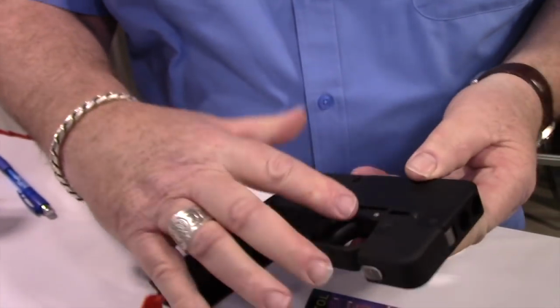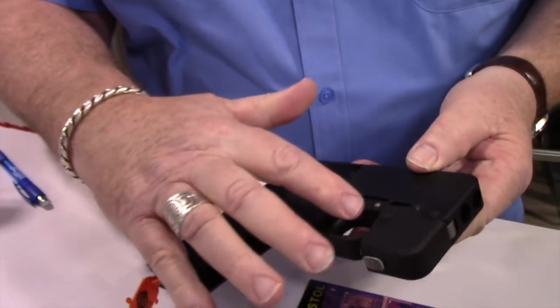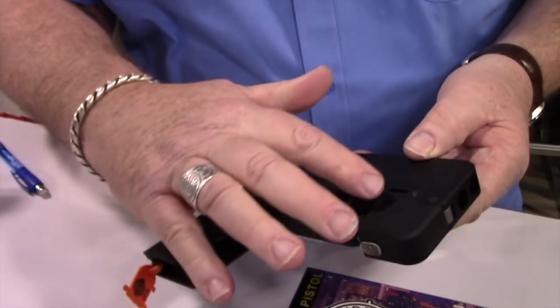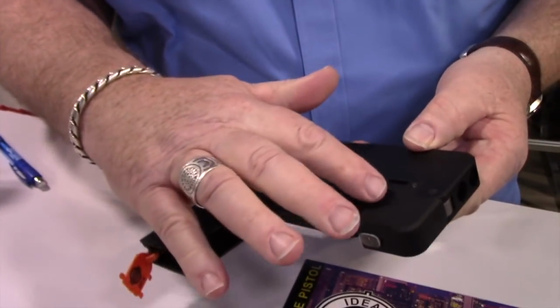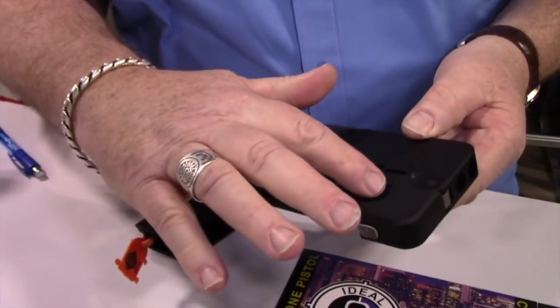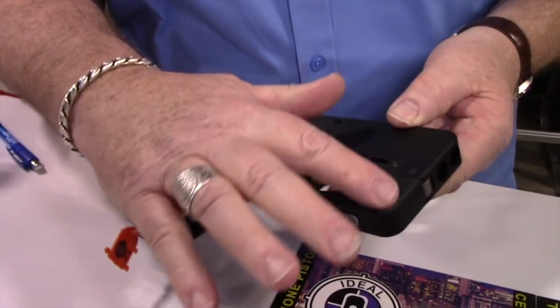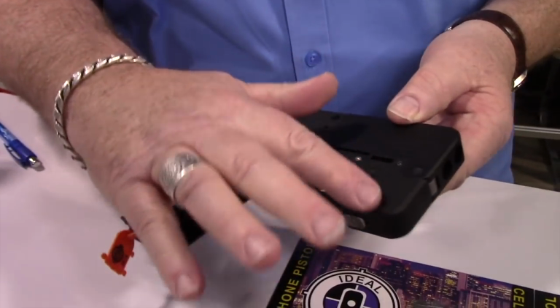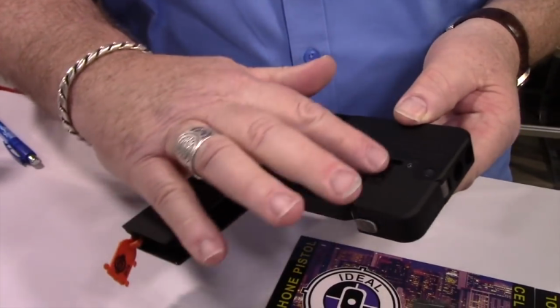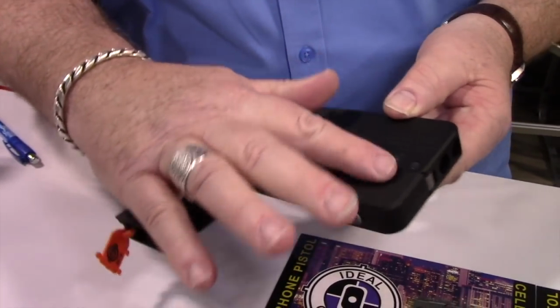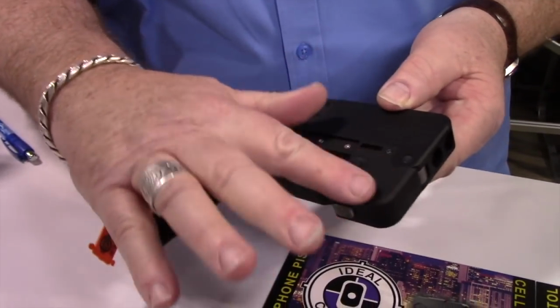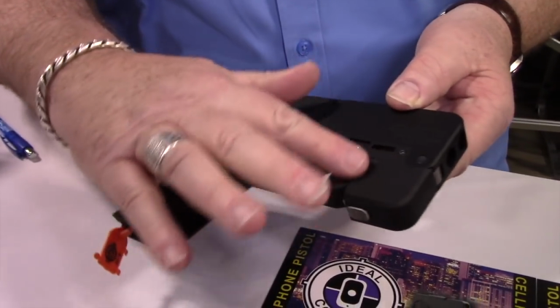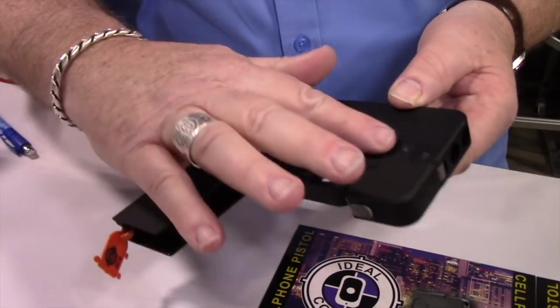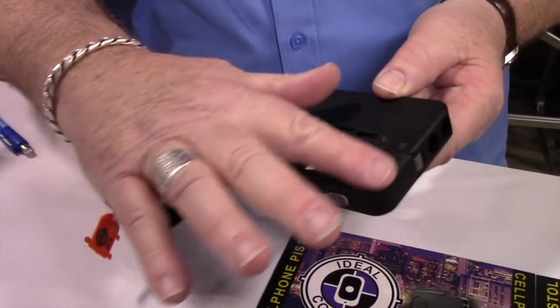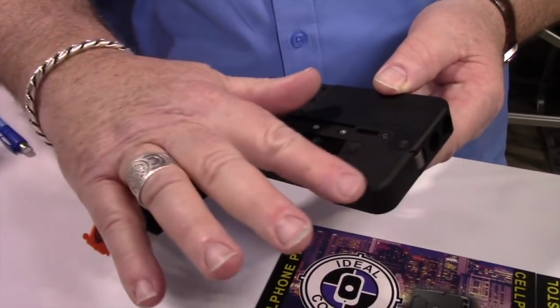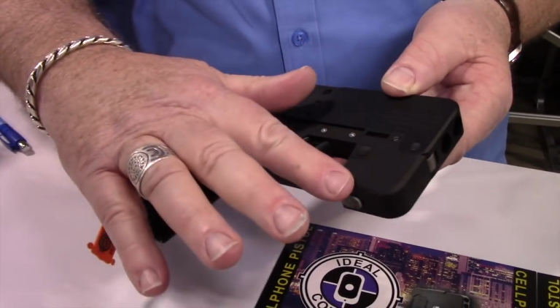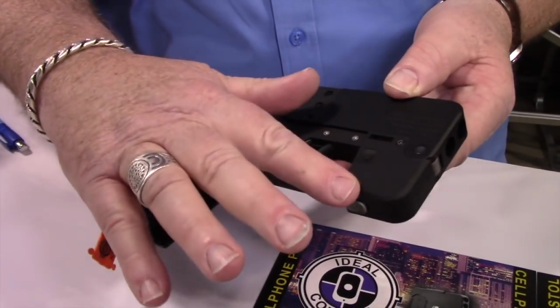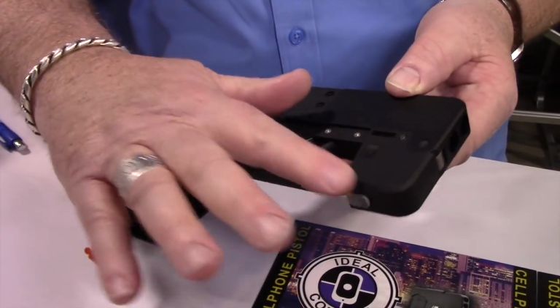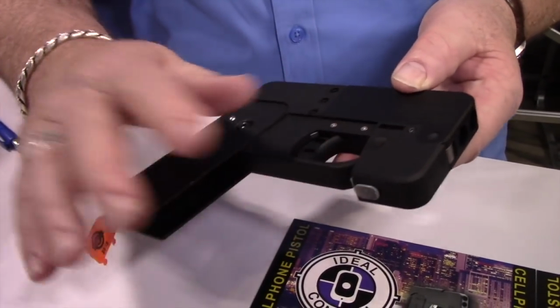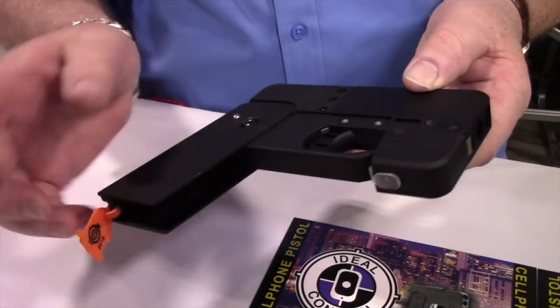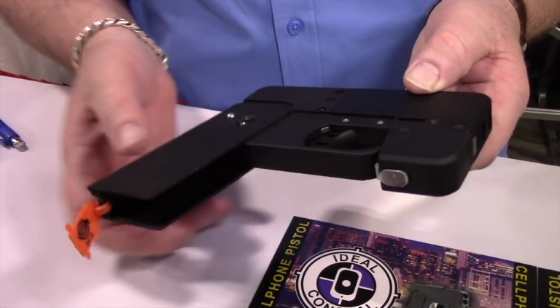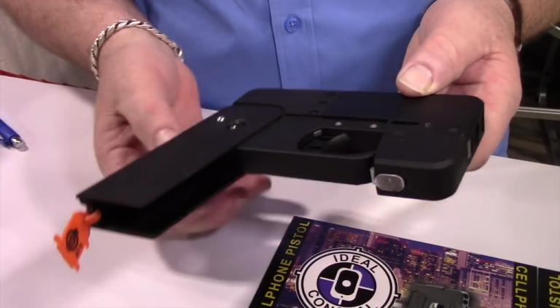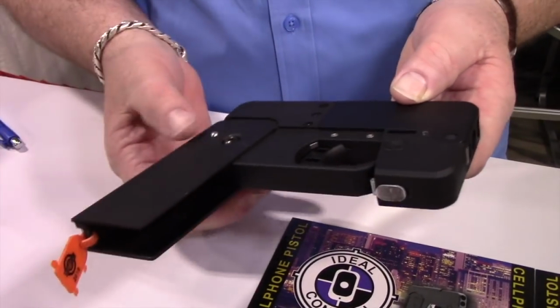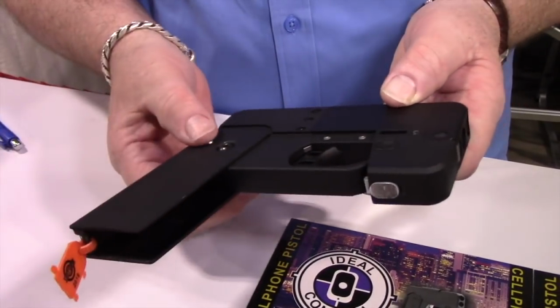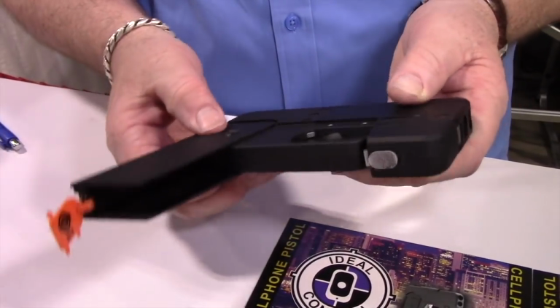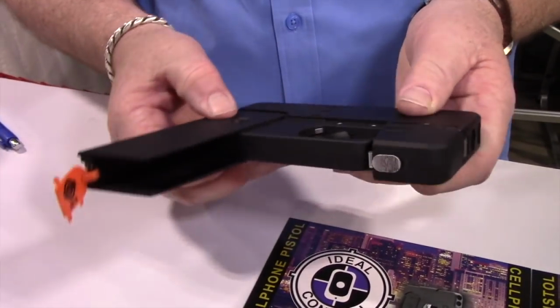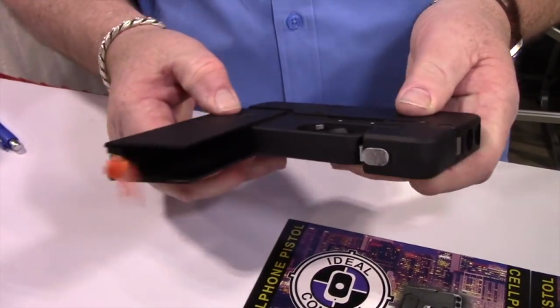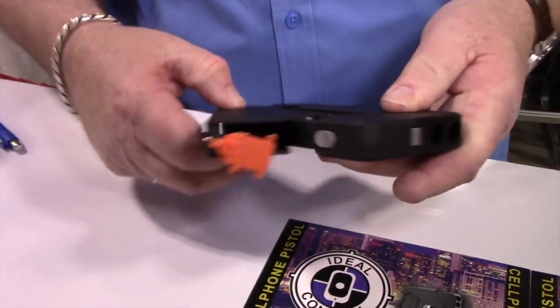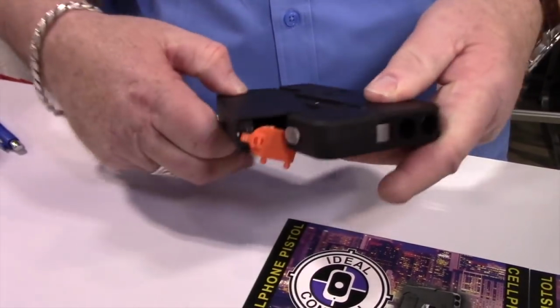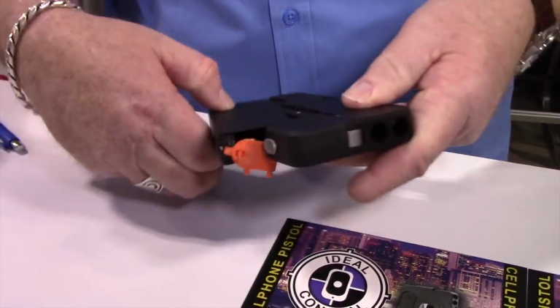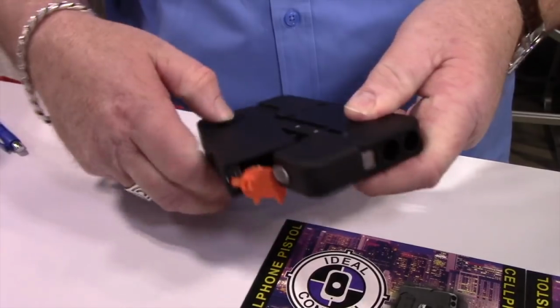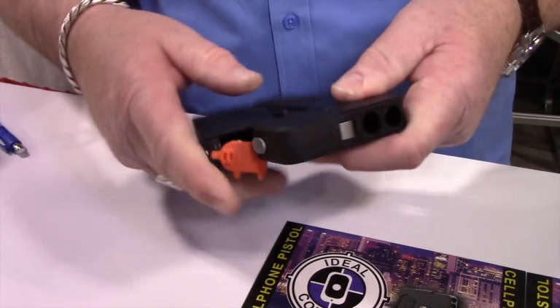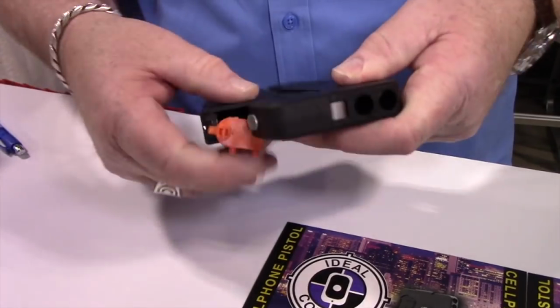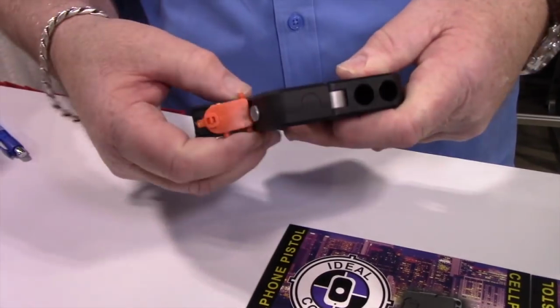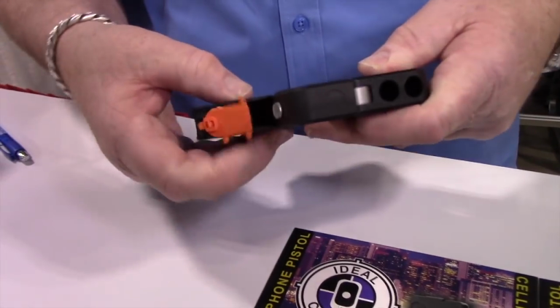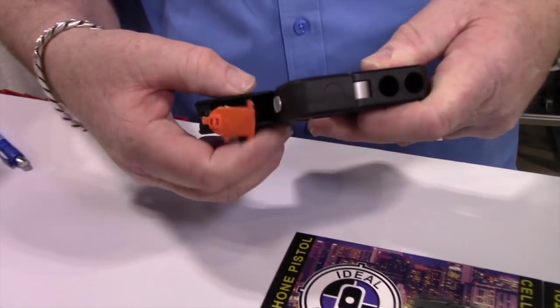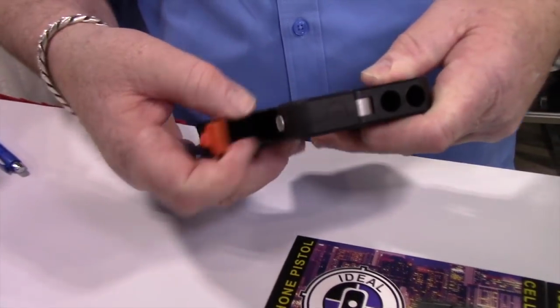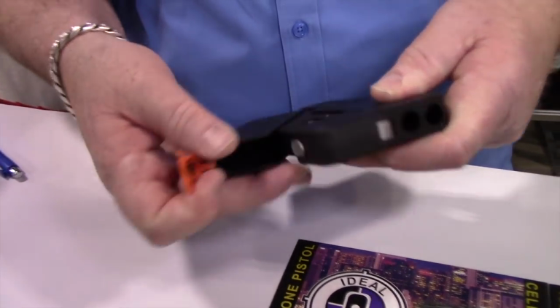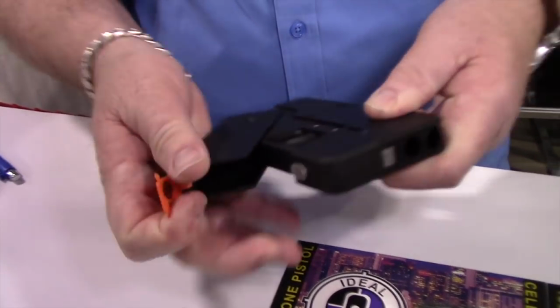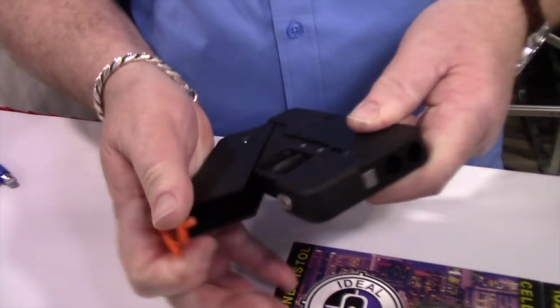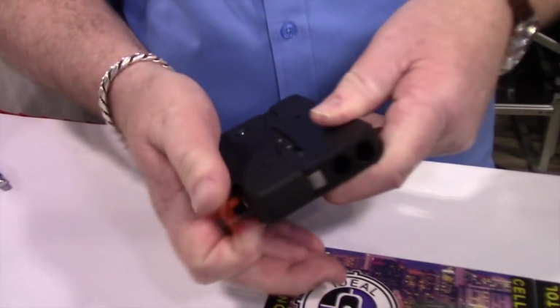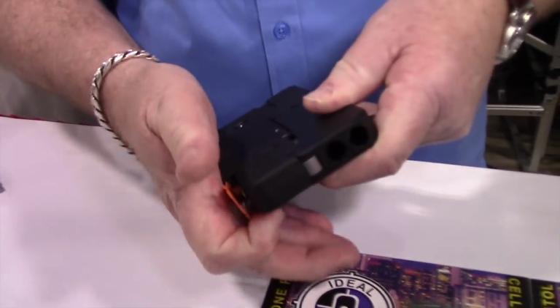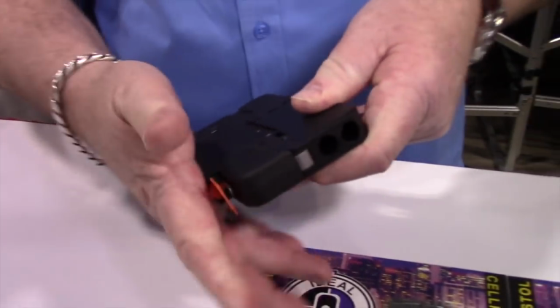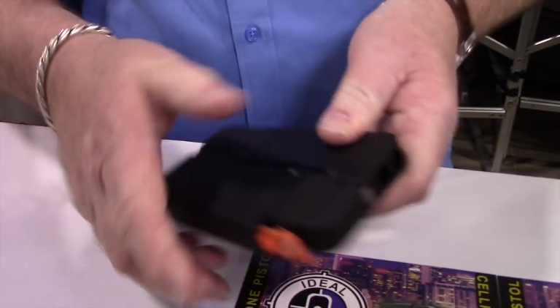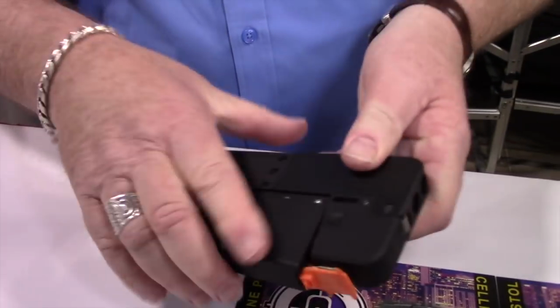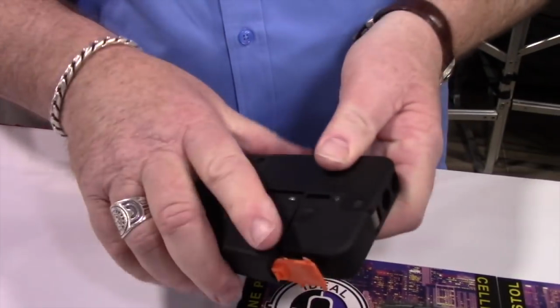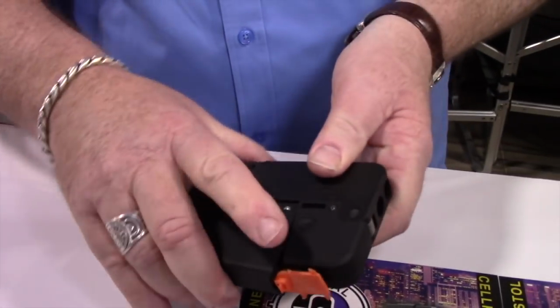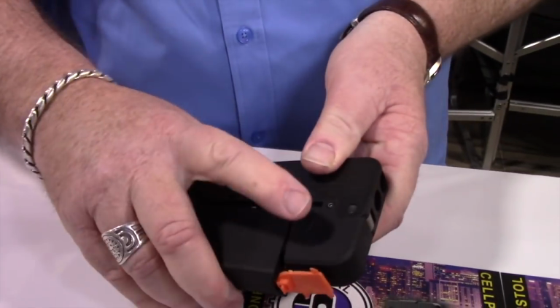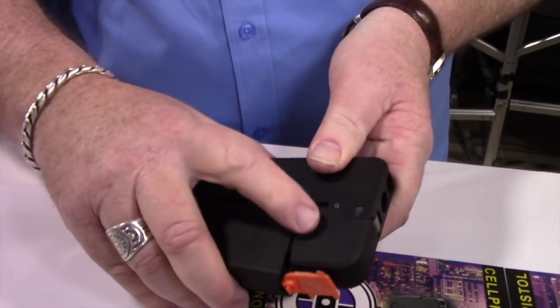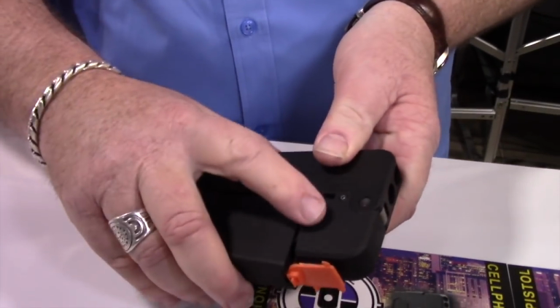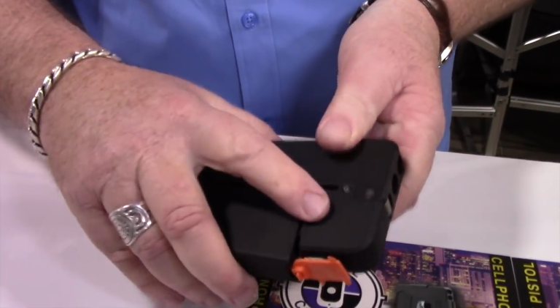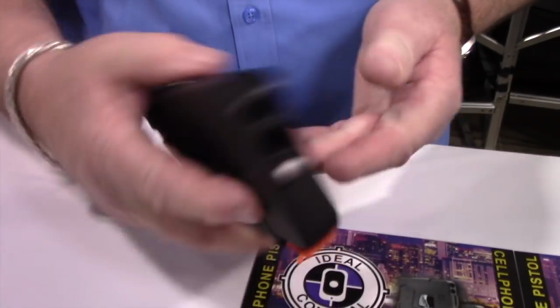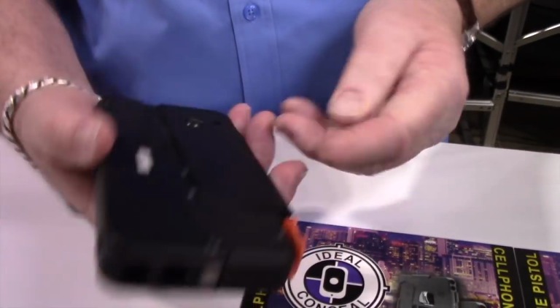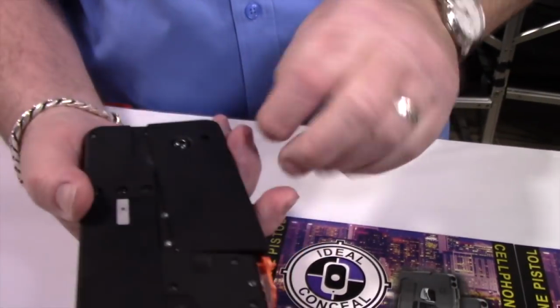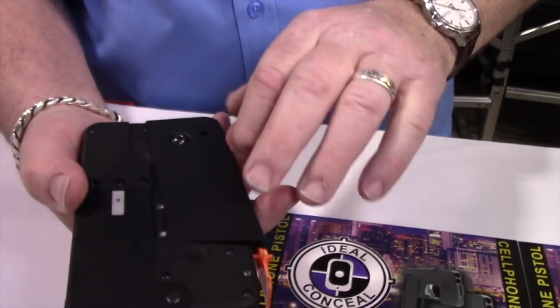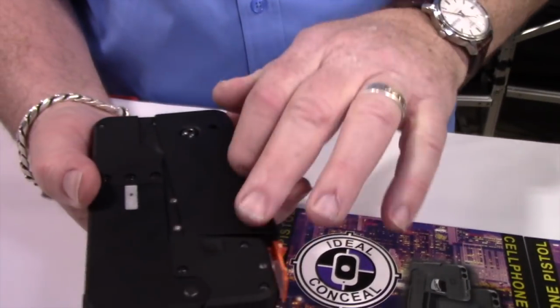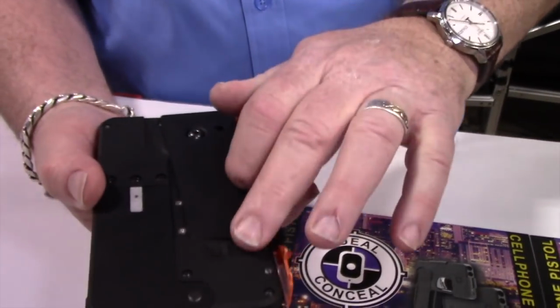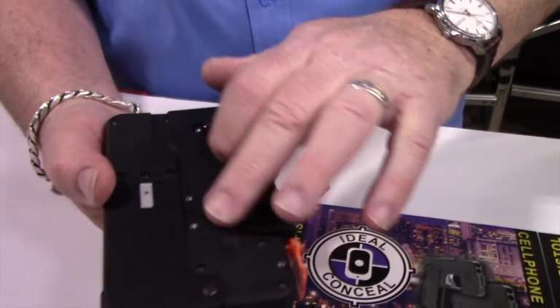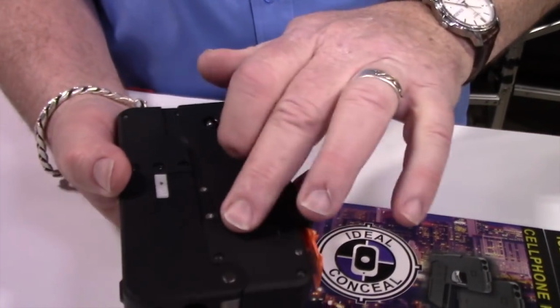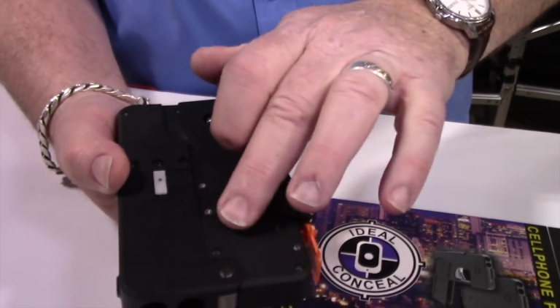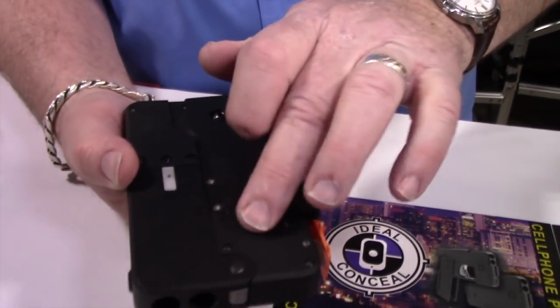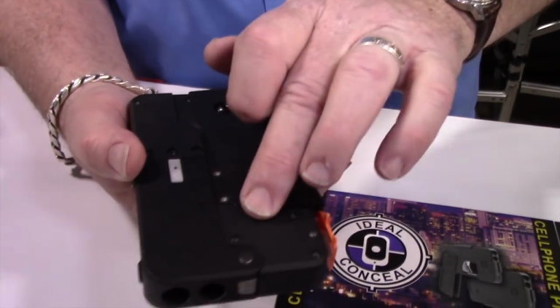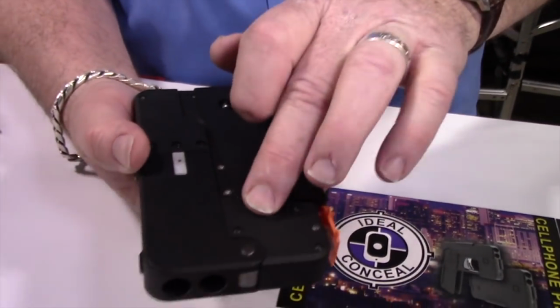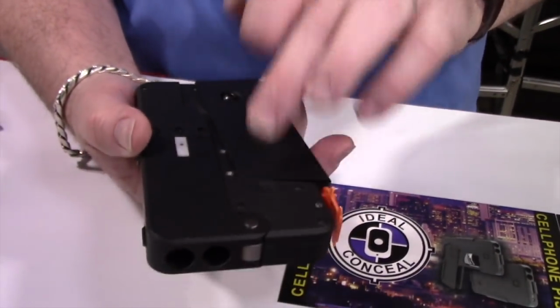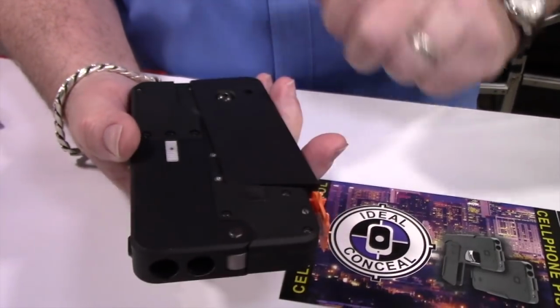And then there is a laser option that fits right here. Otherwise, when this is folded up, that helps to make it look a little bit more like a phone.